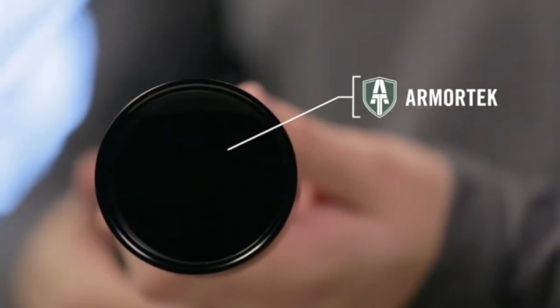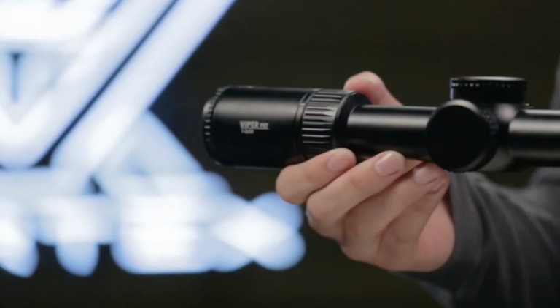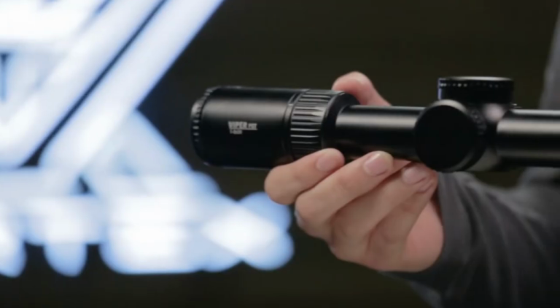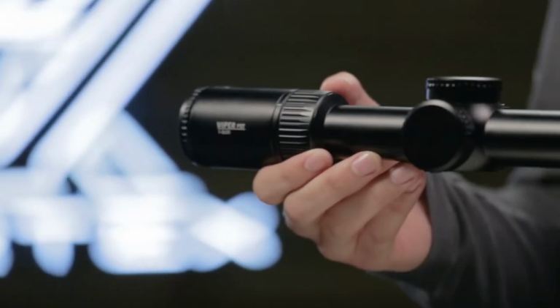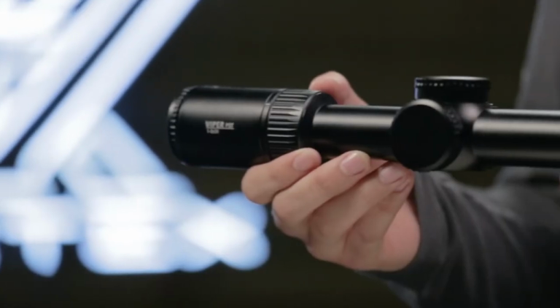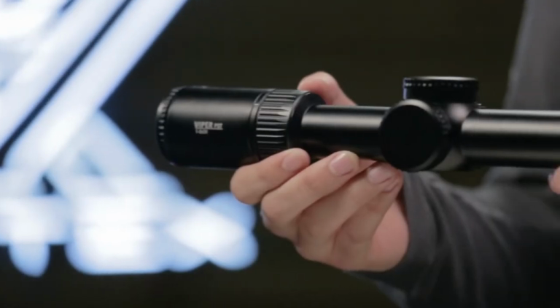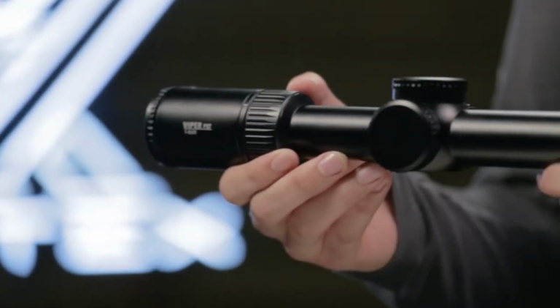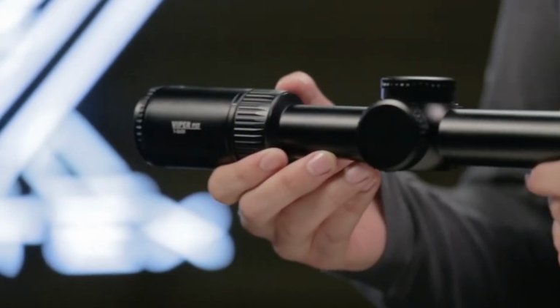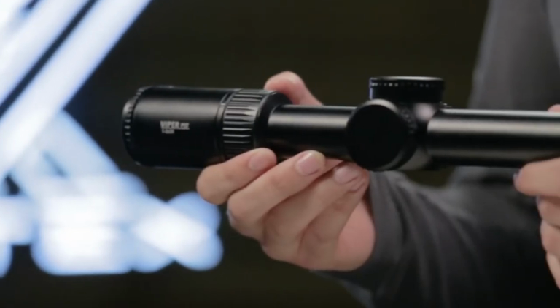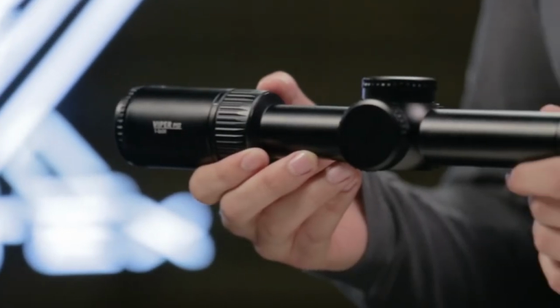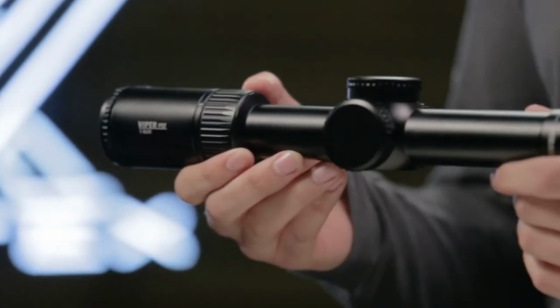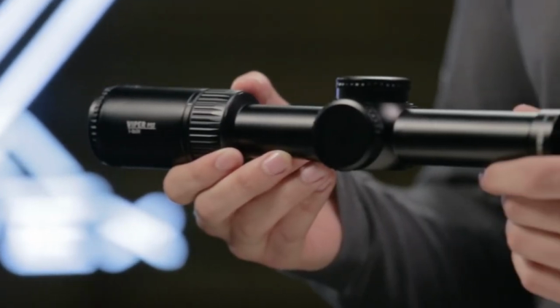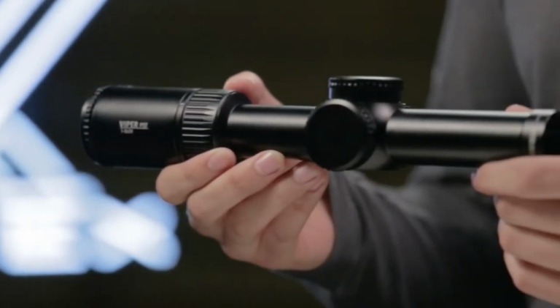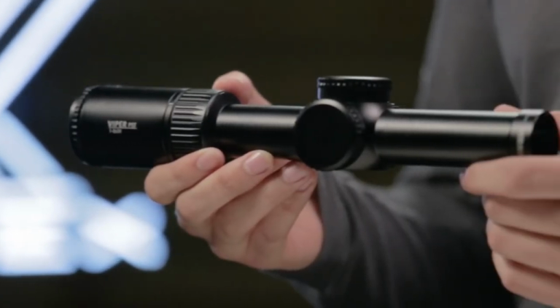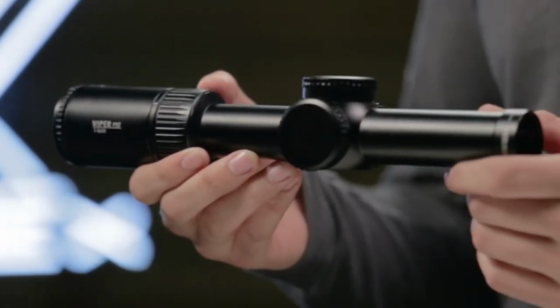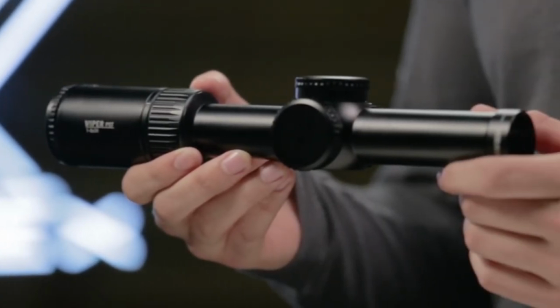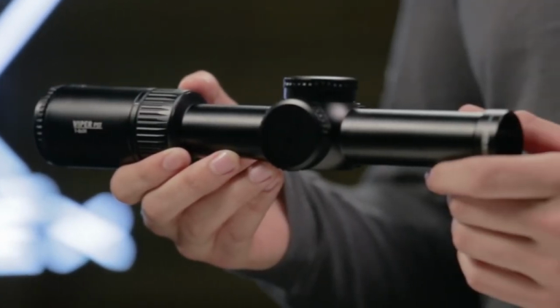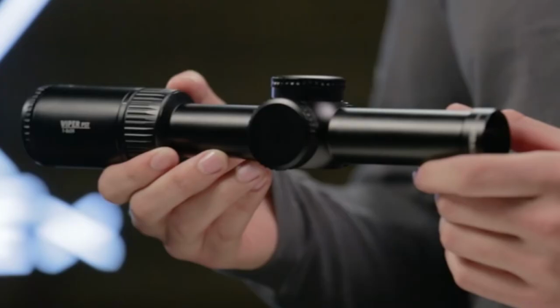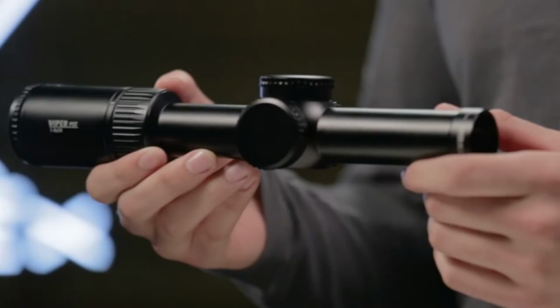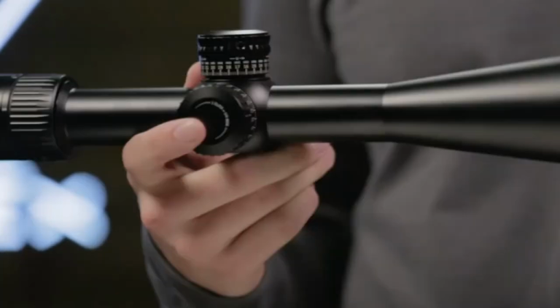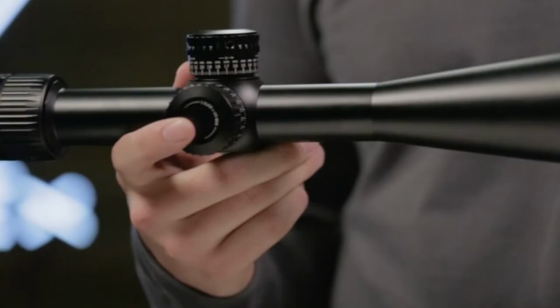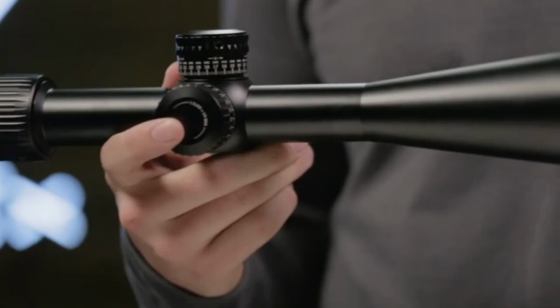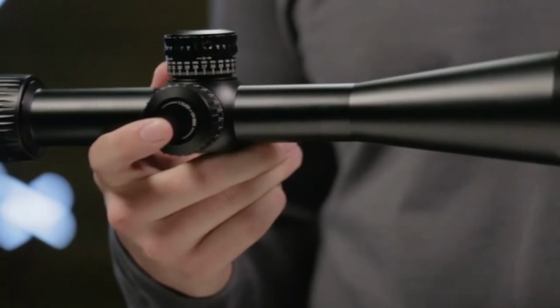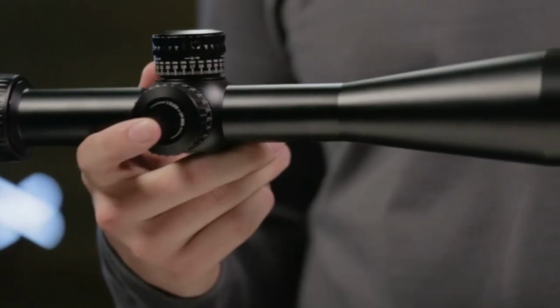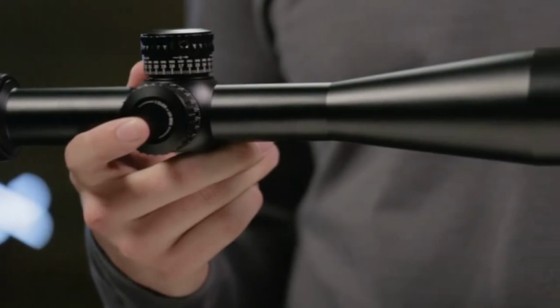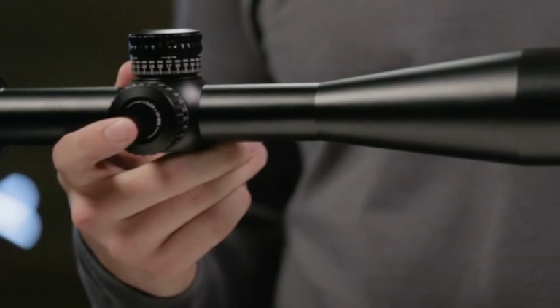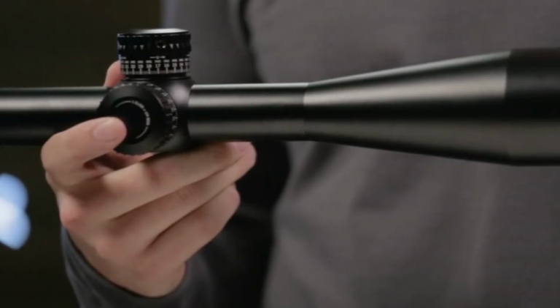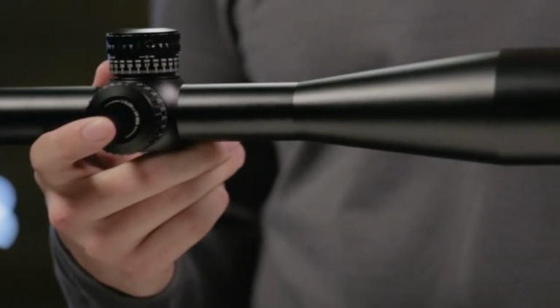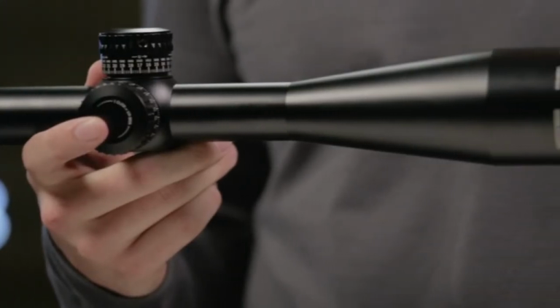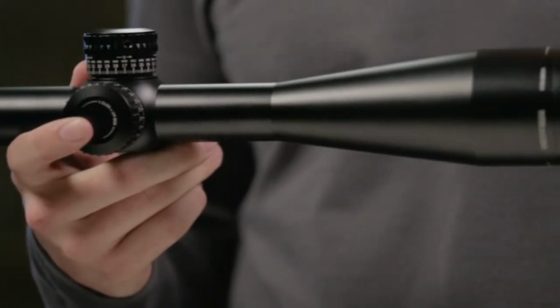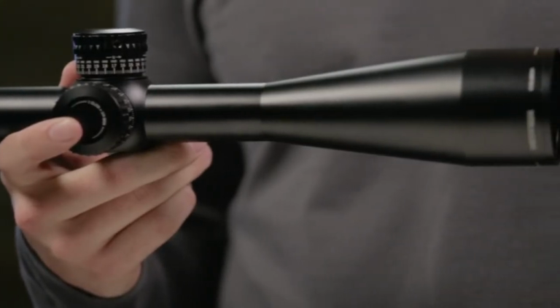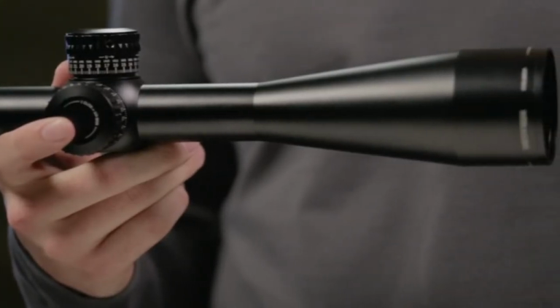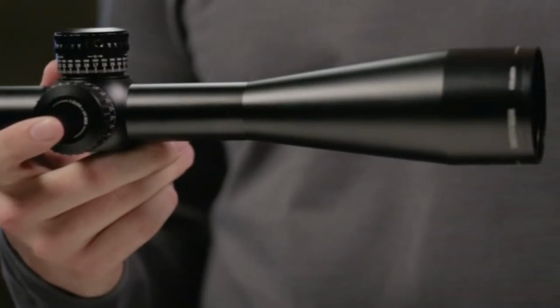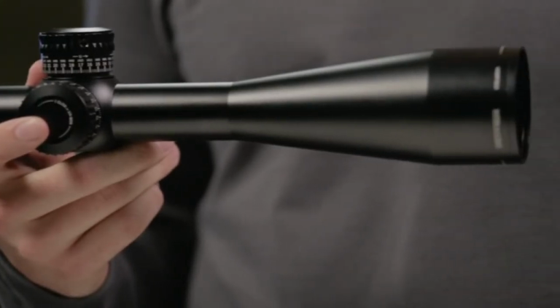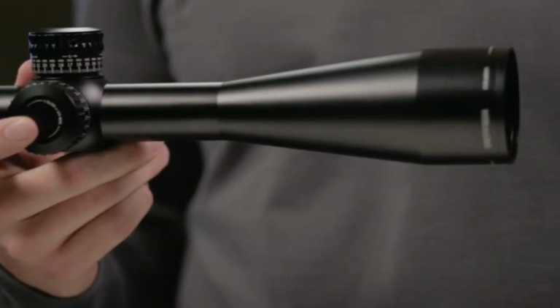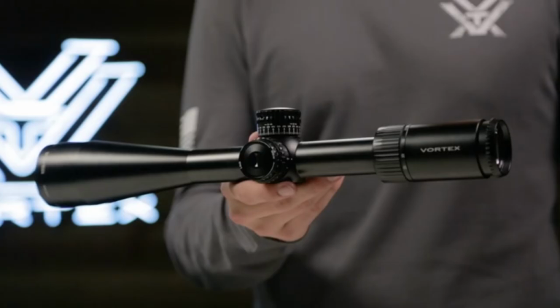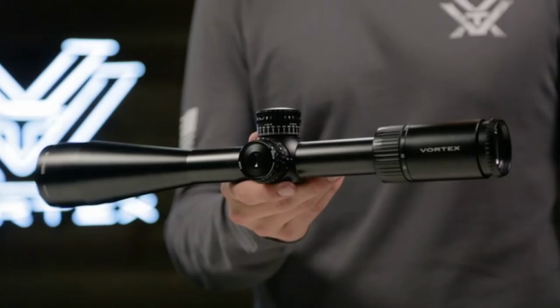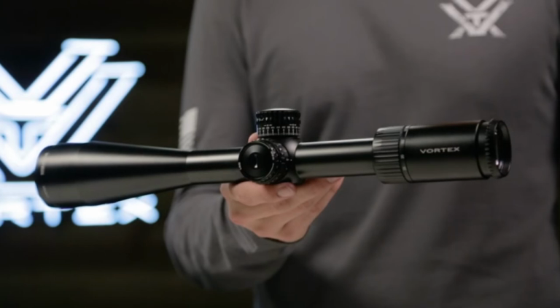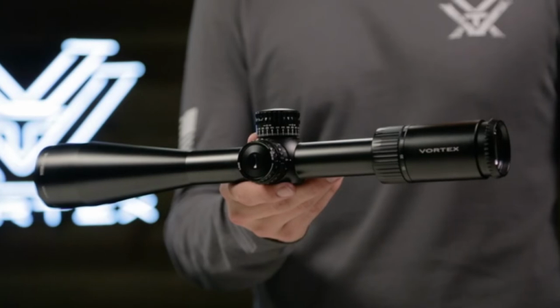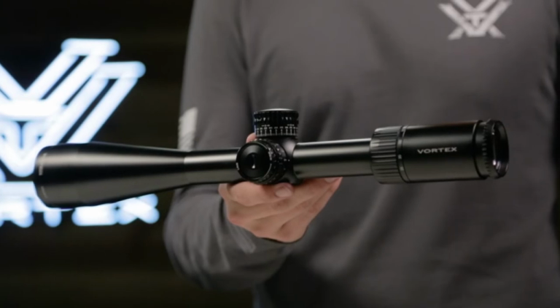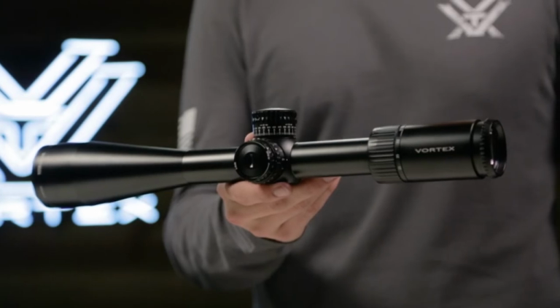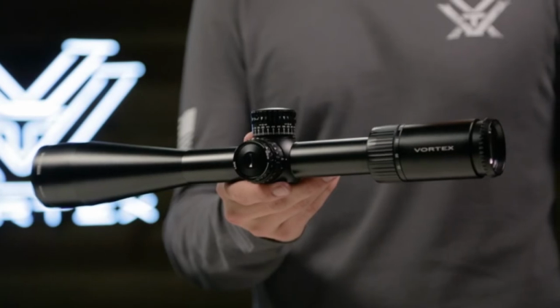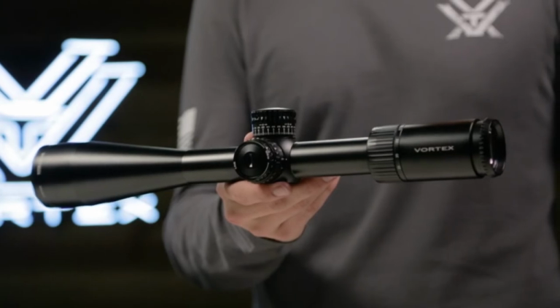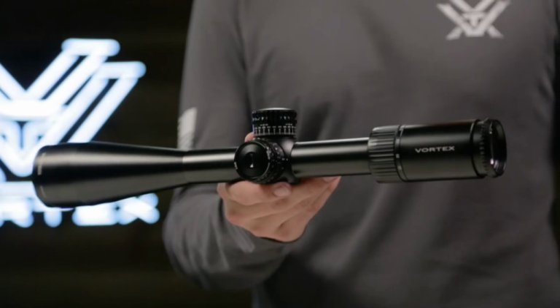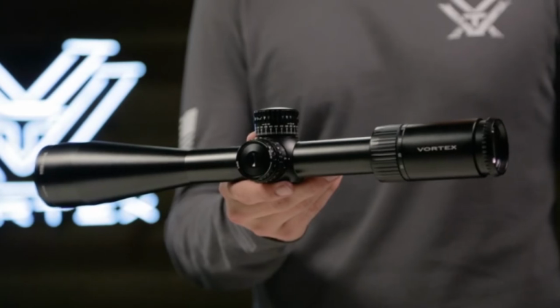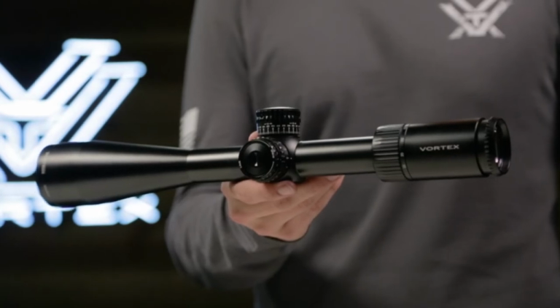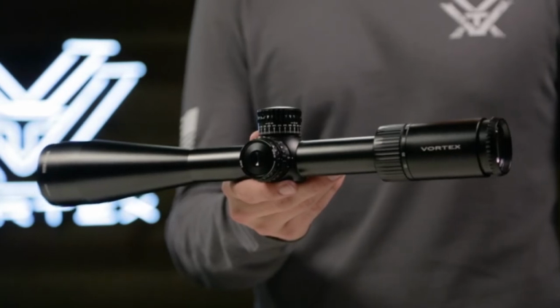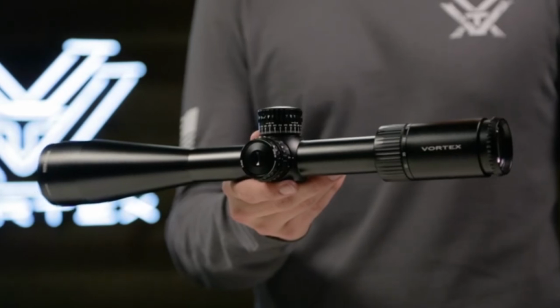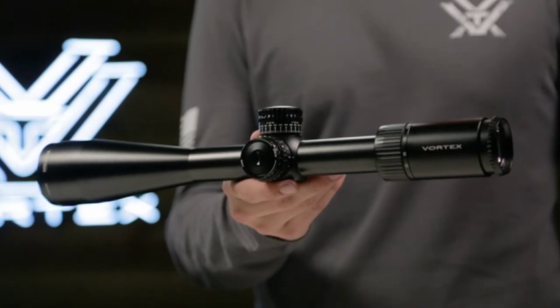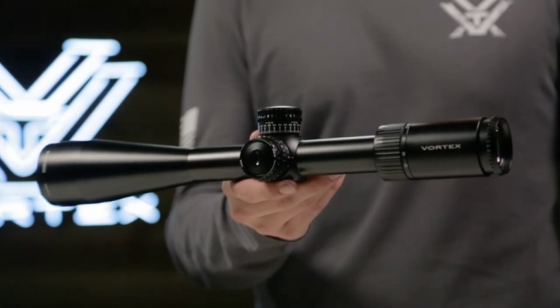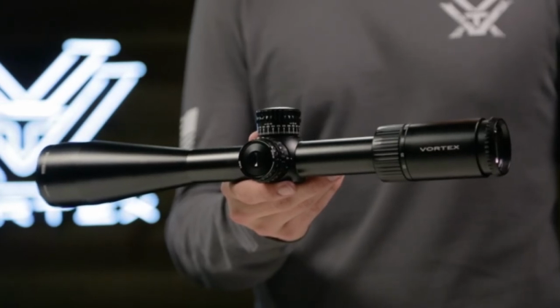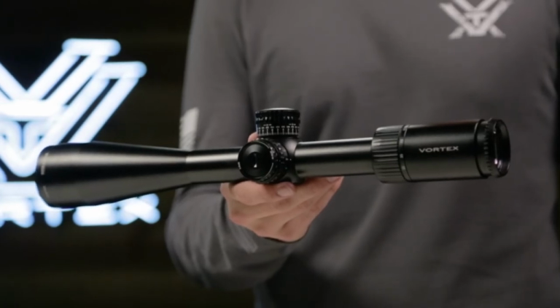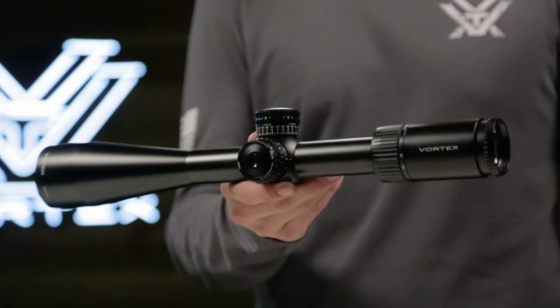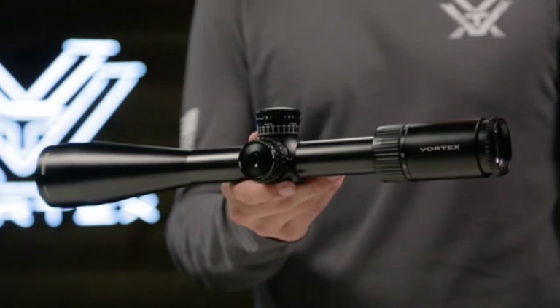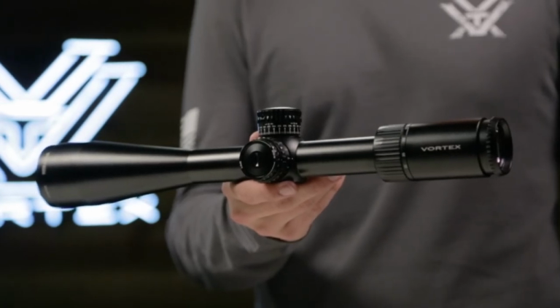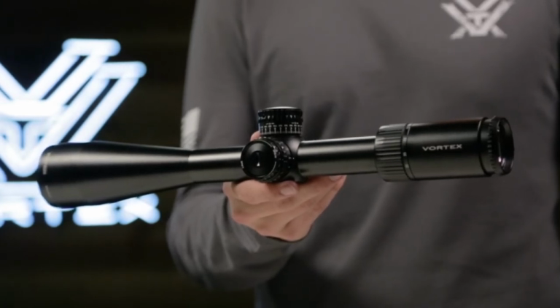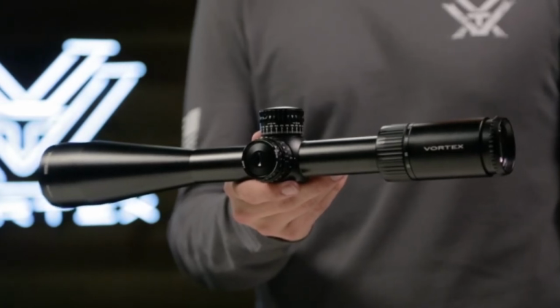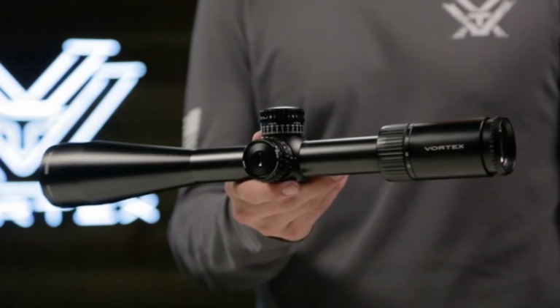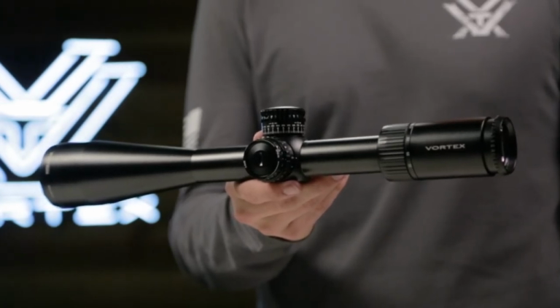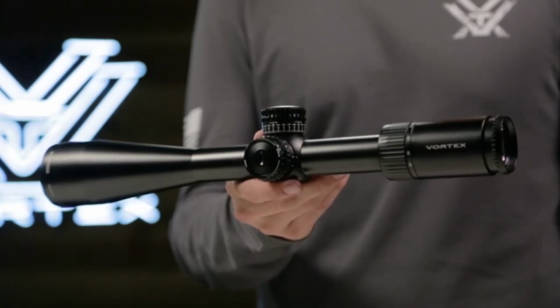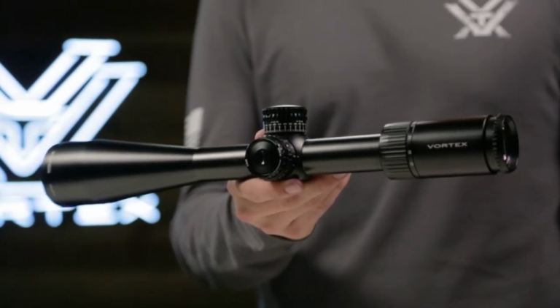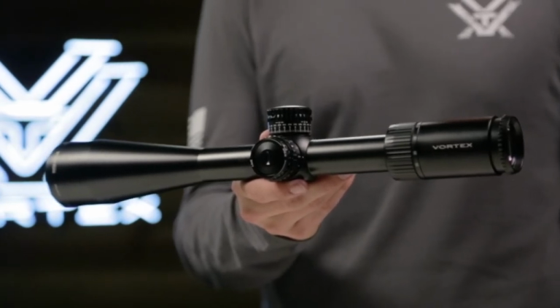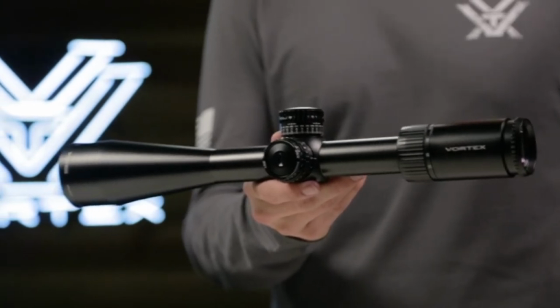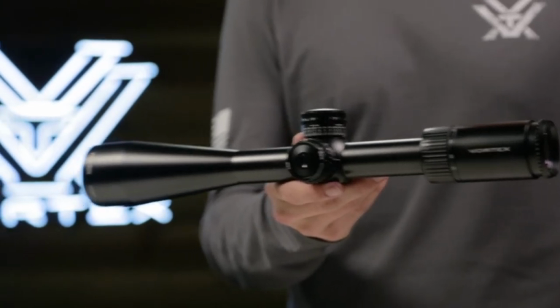This scope also has a really nice parallax adjustment that goes all the way from 25 yards out to infinity, so it's set up really nicely.